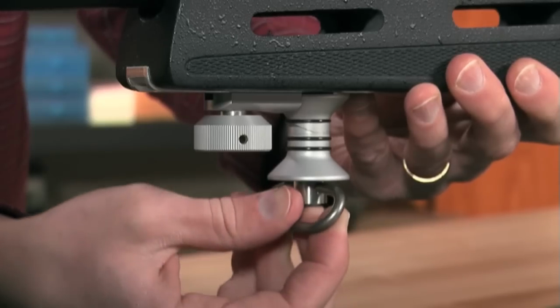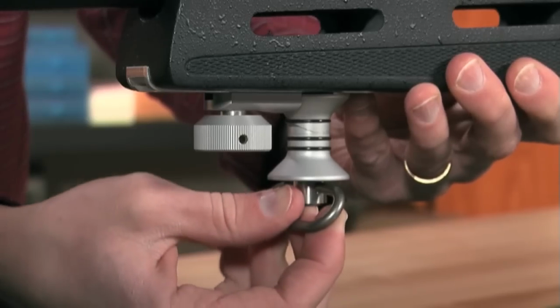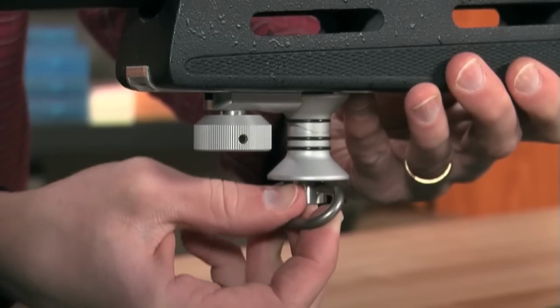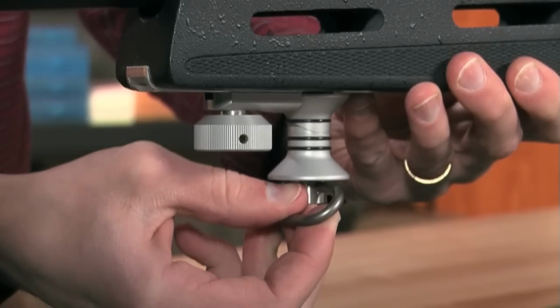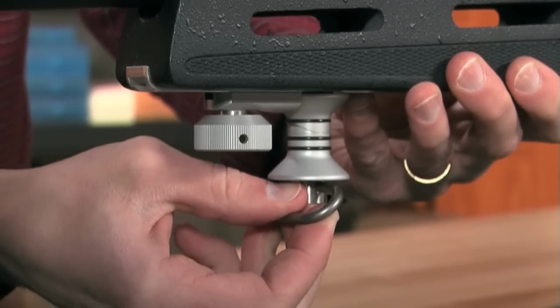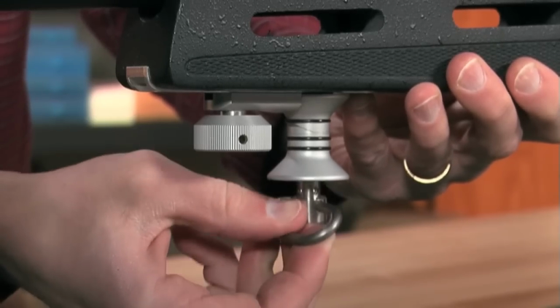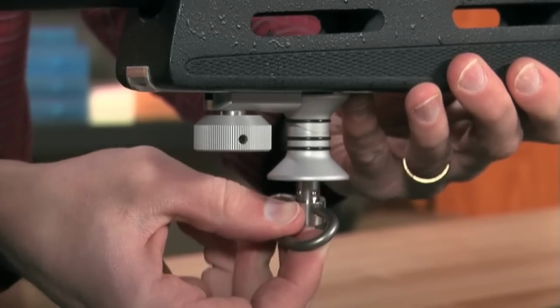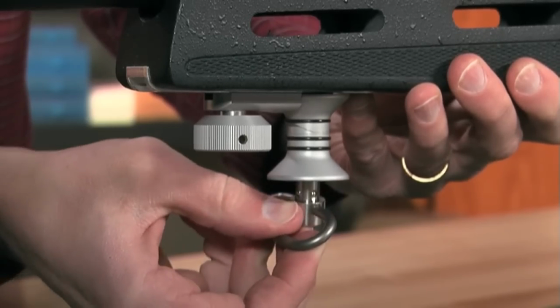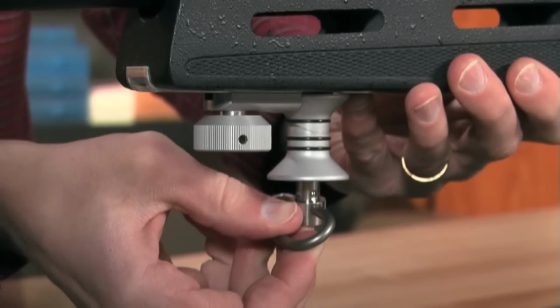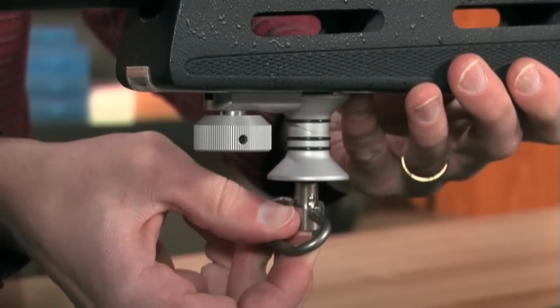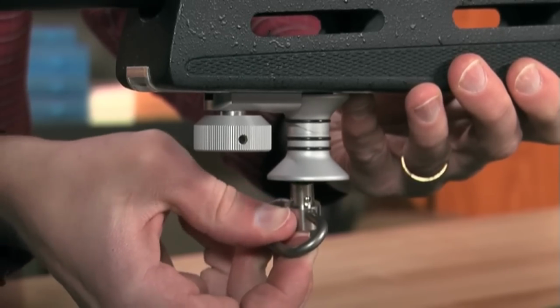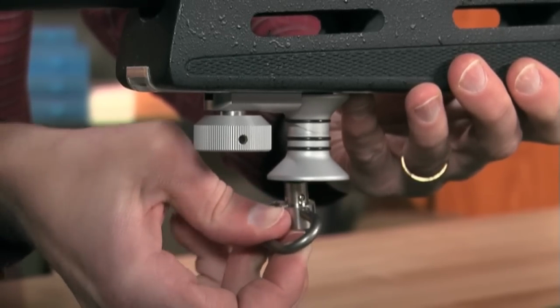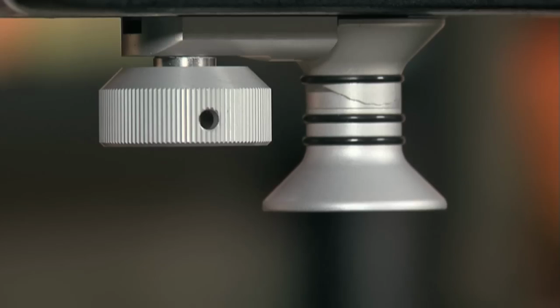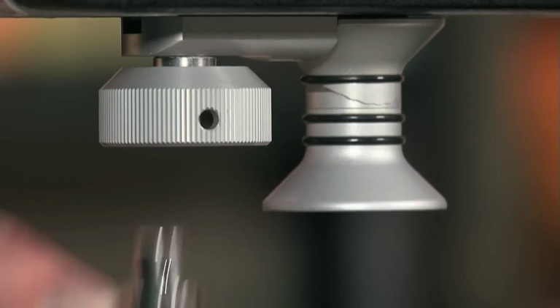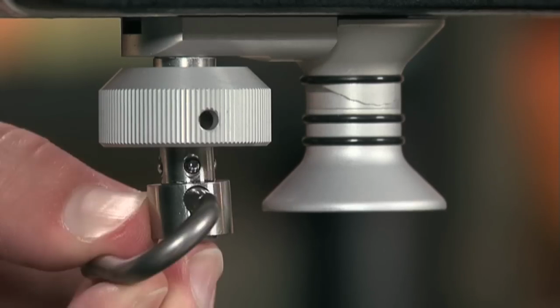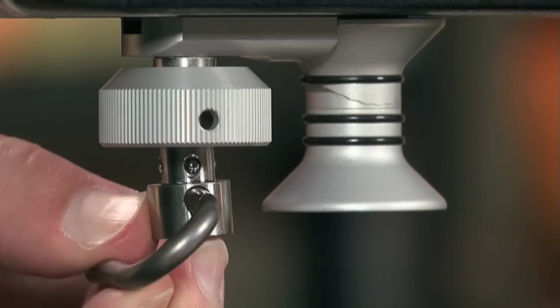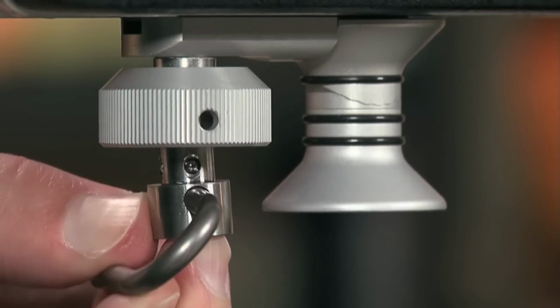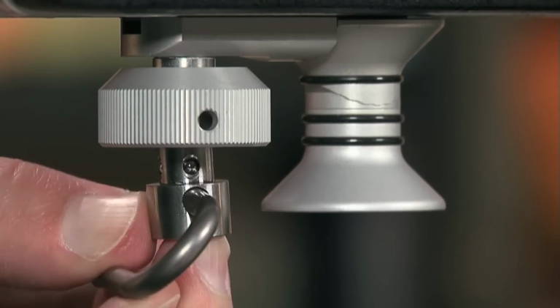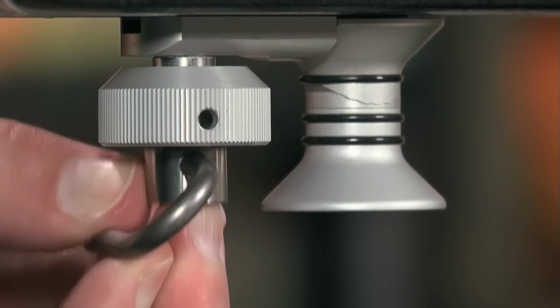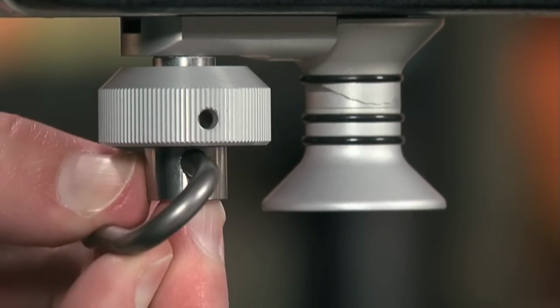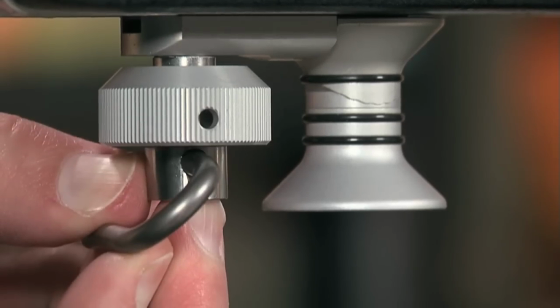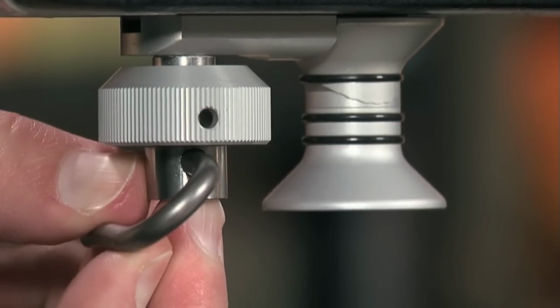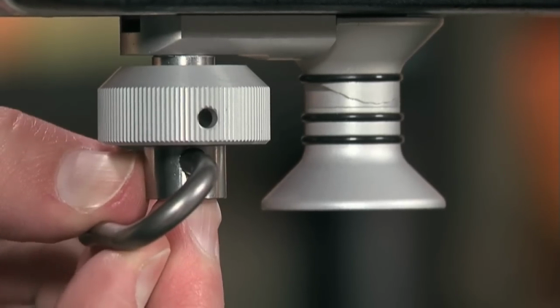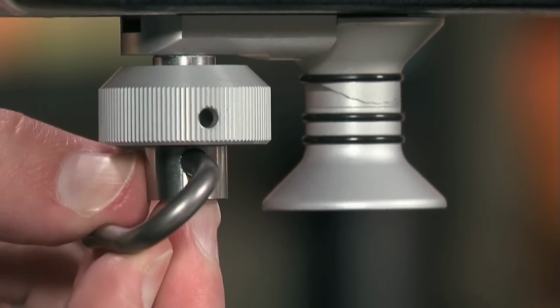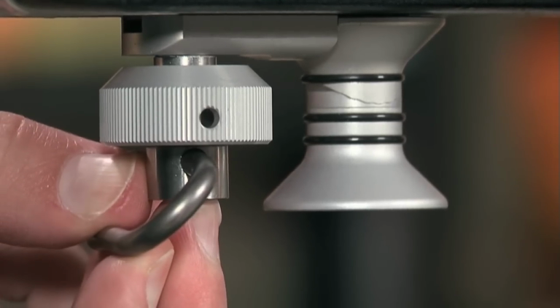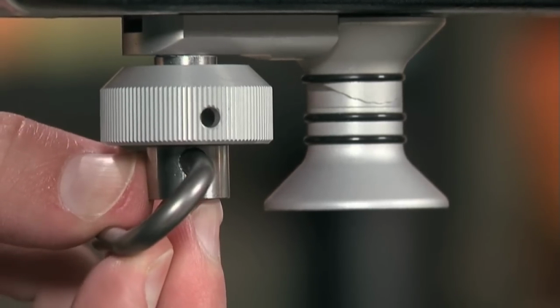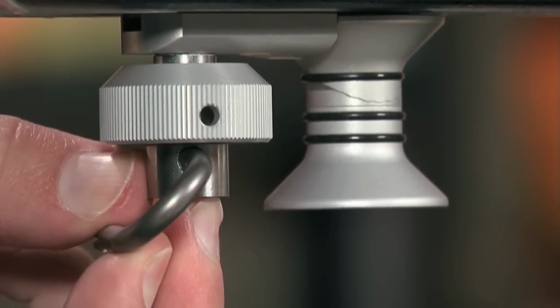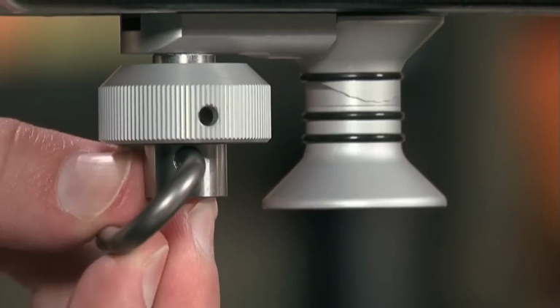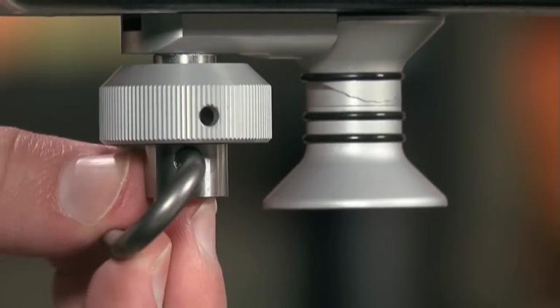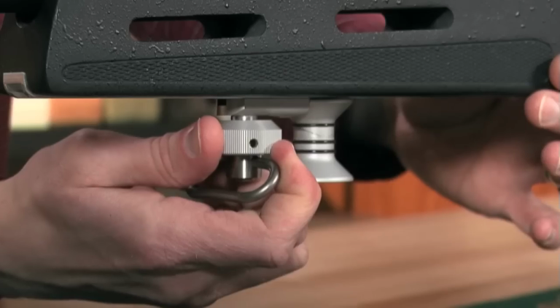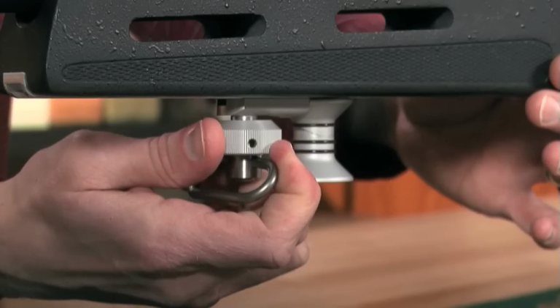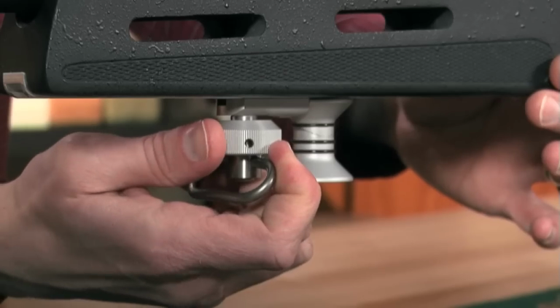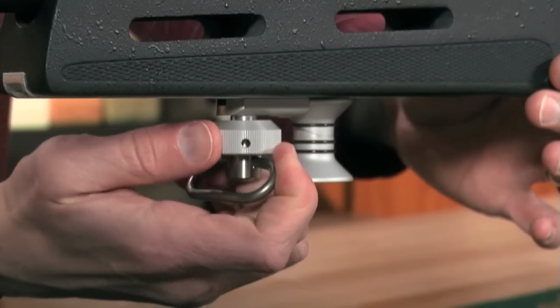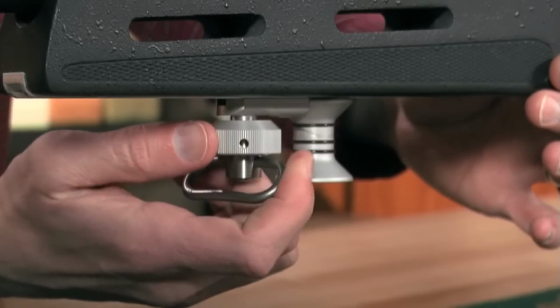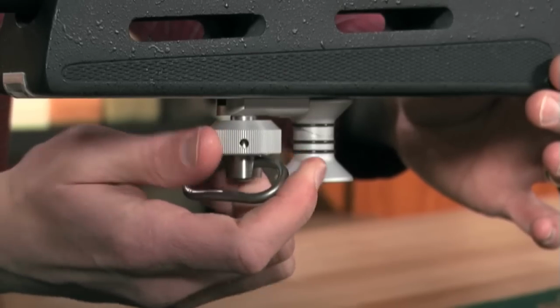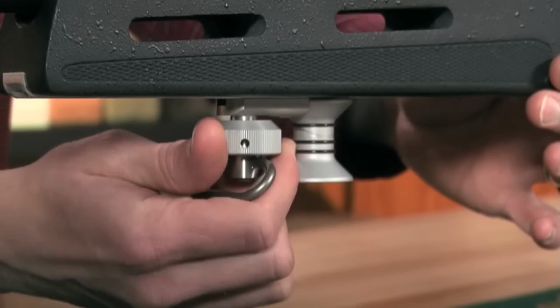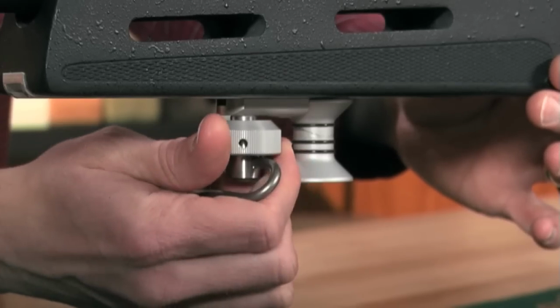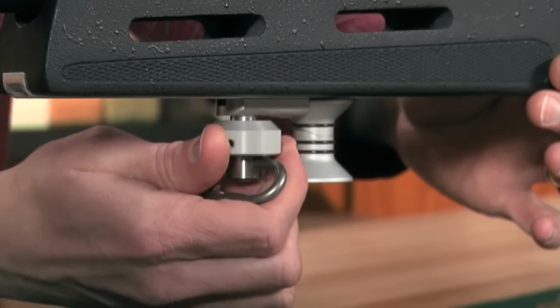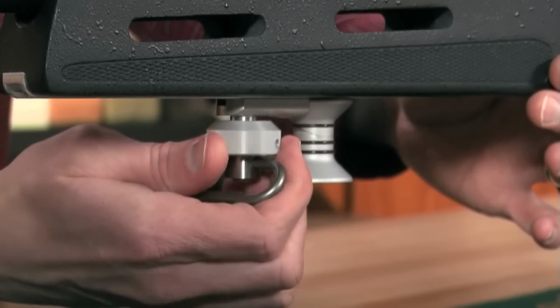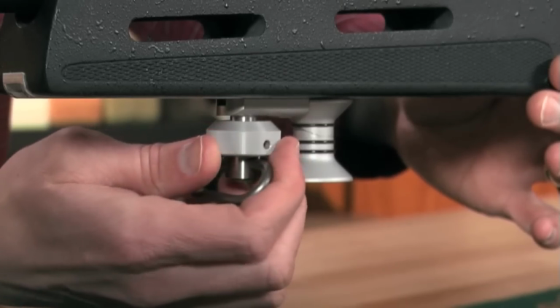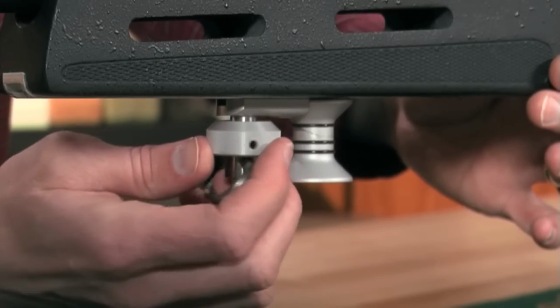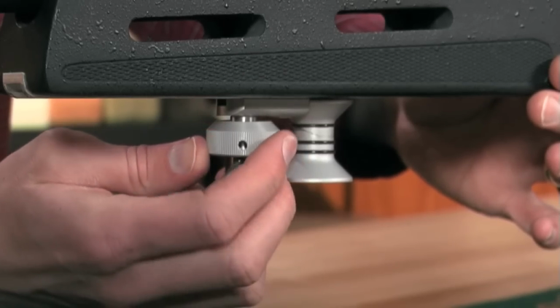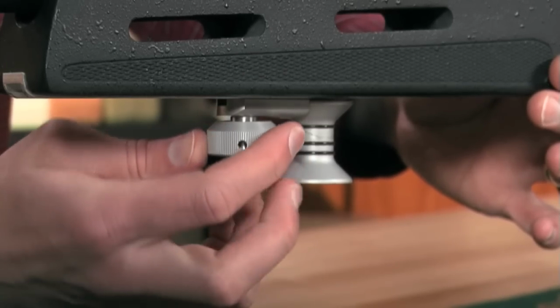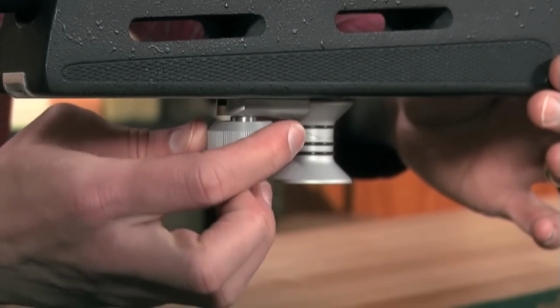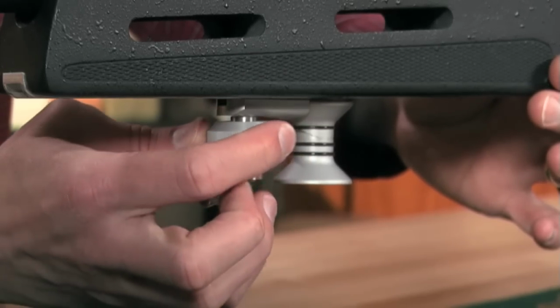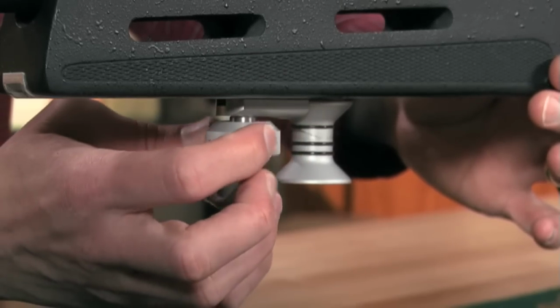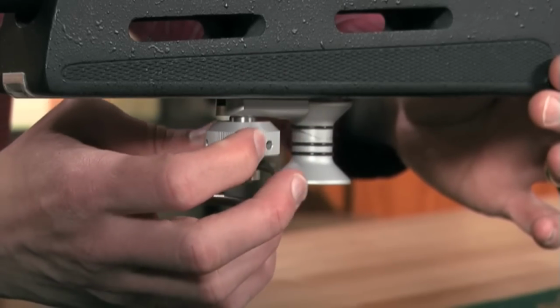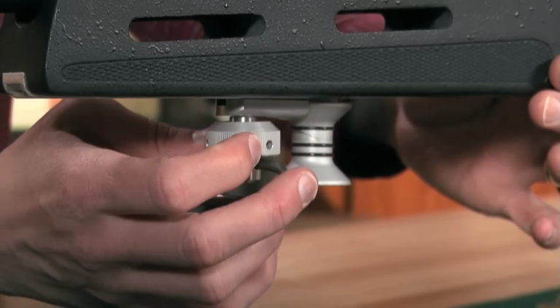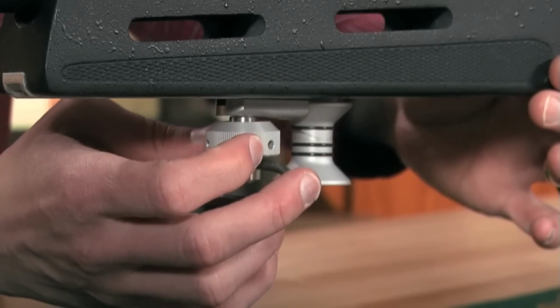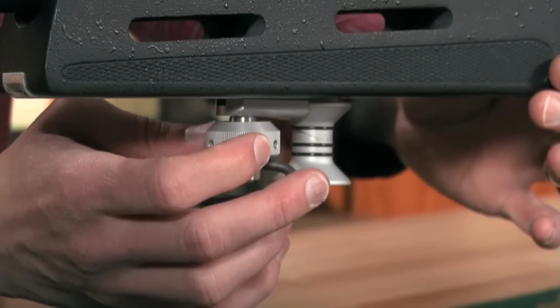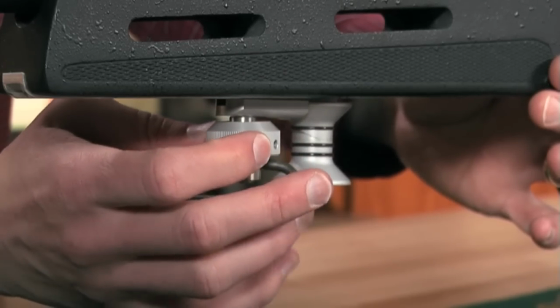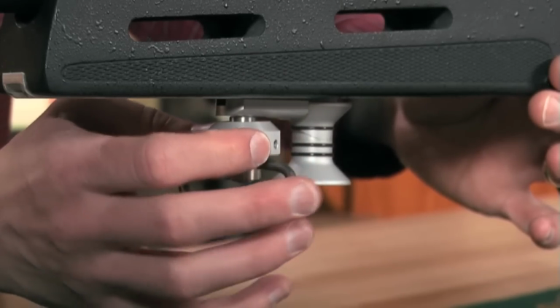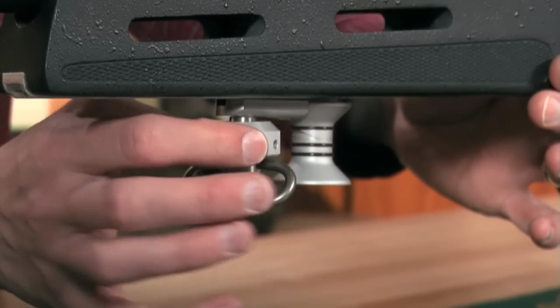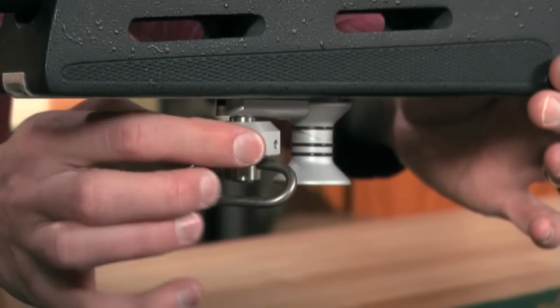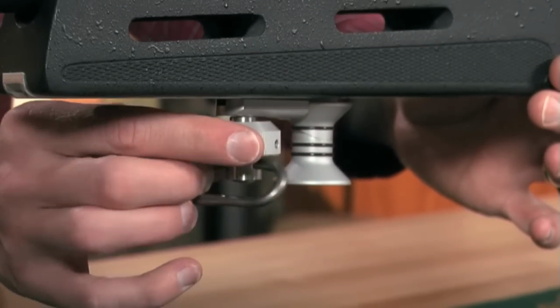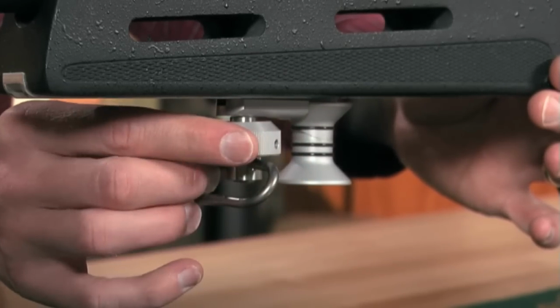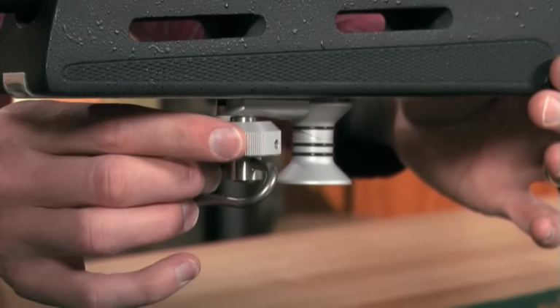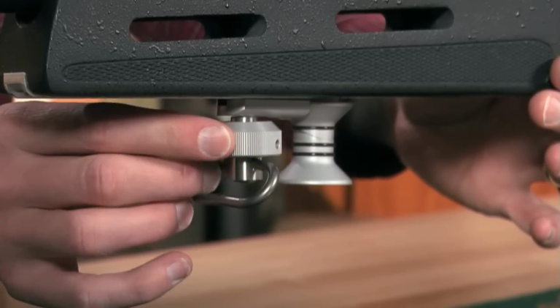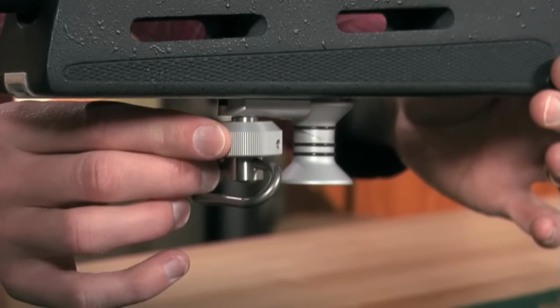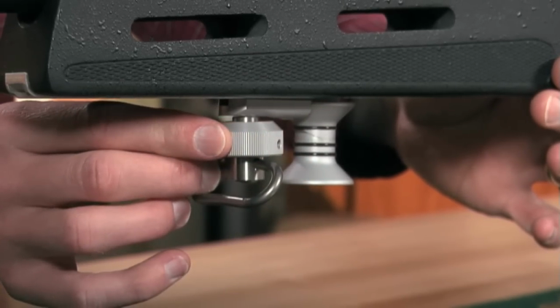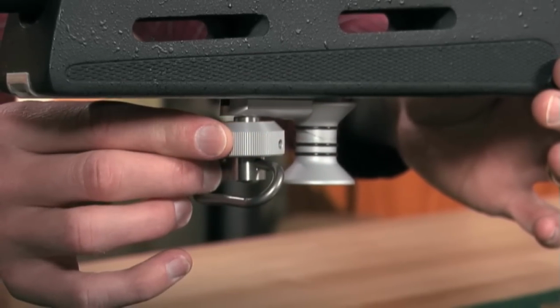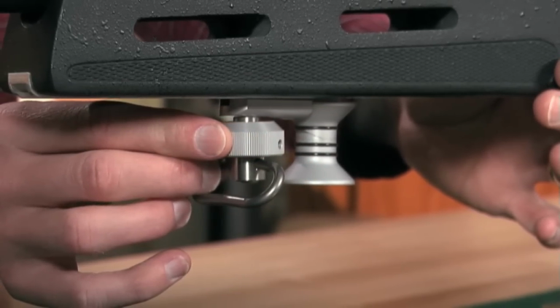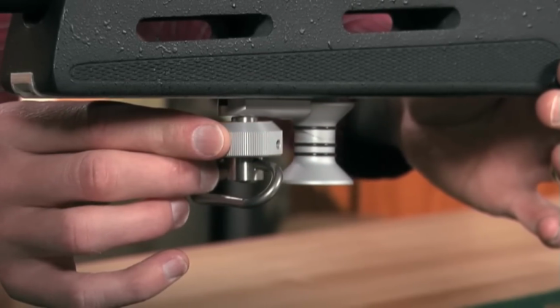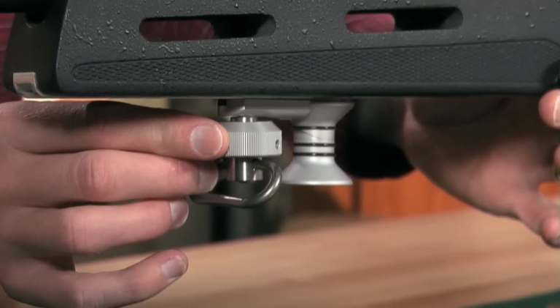Once in position, the shooter can fasten the hand stop using one hand. The hand stop fits and shoots rails.